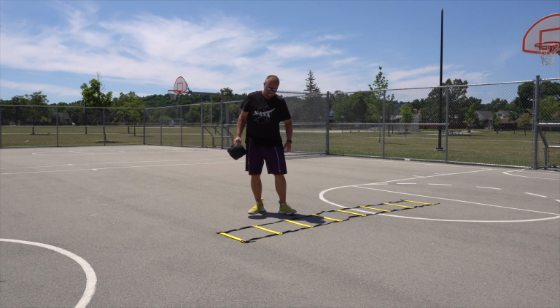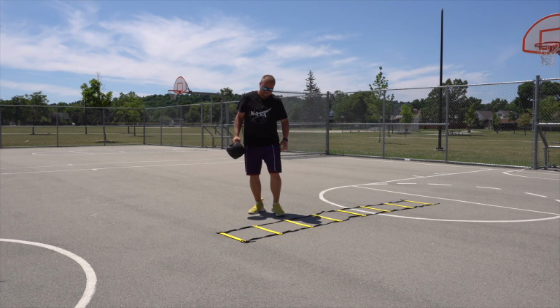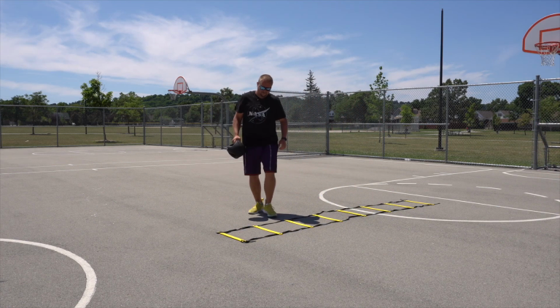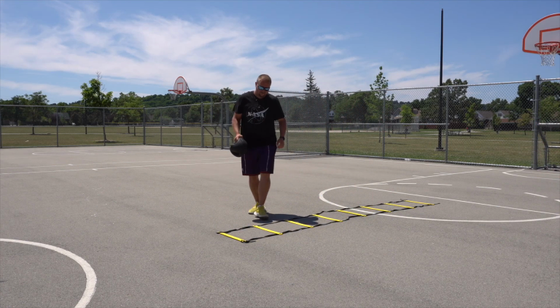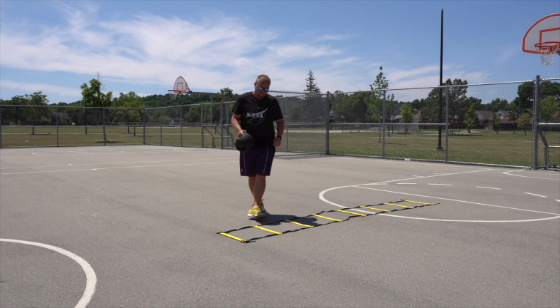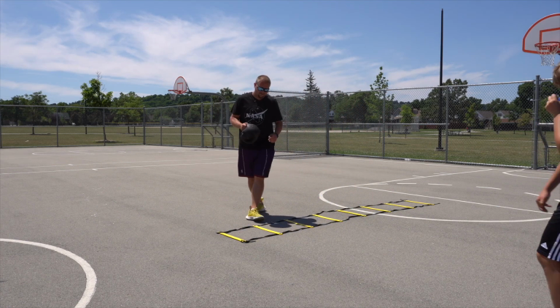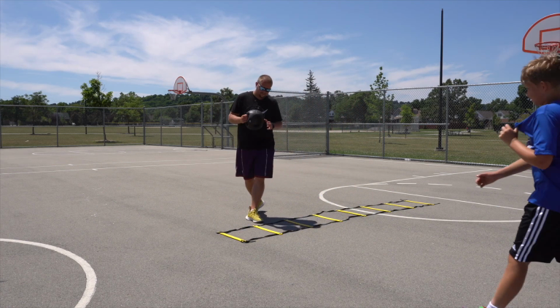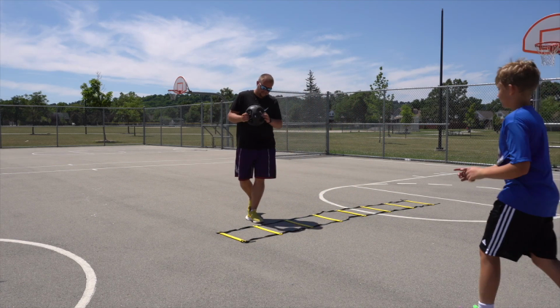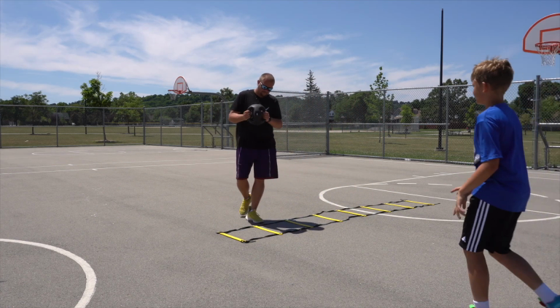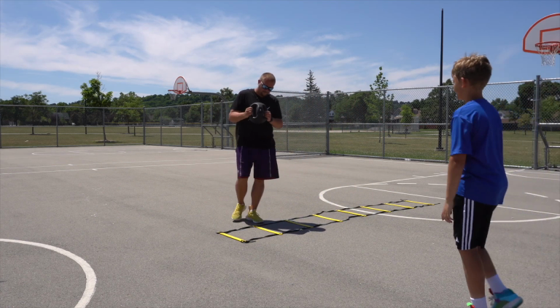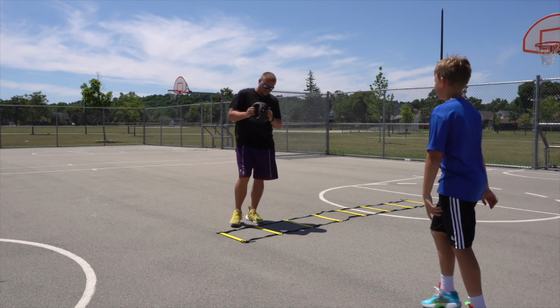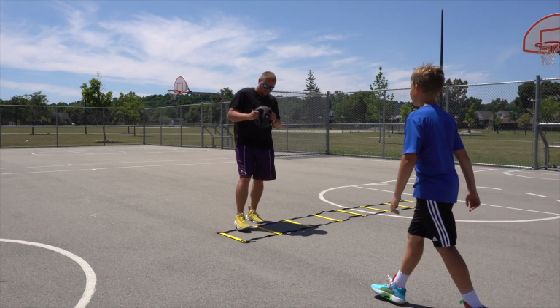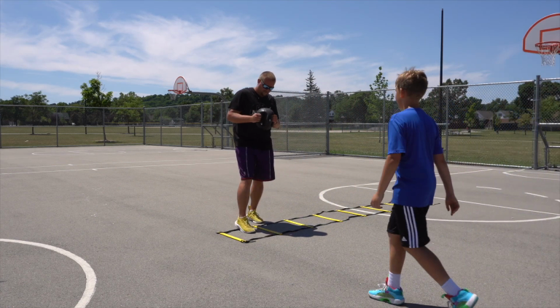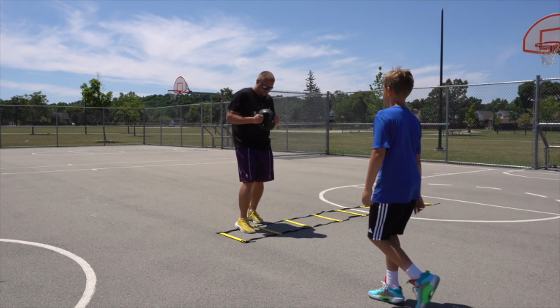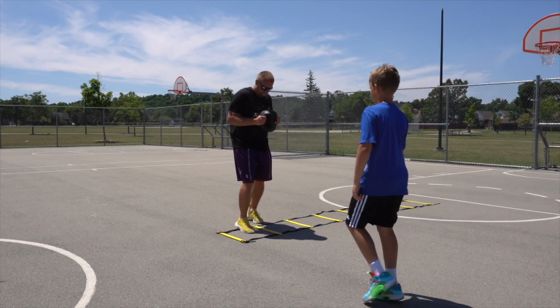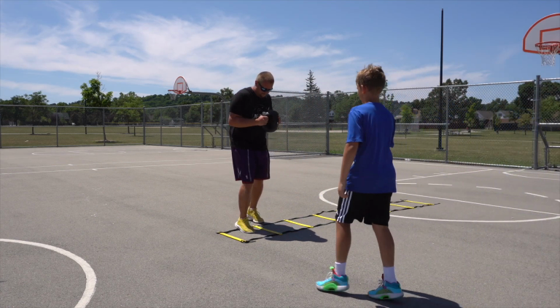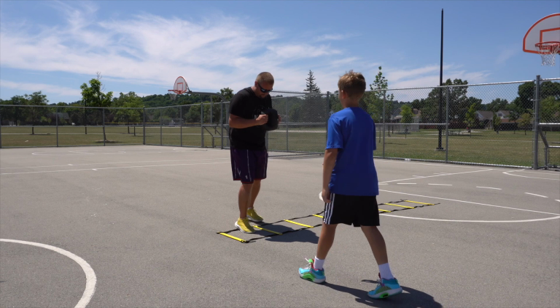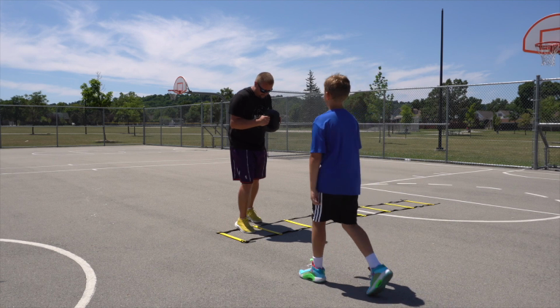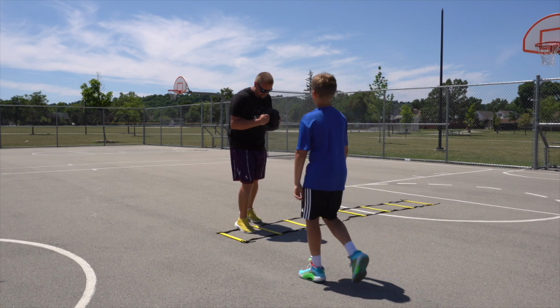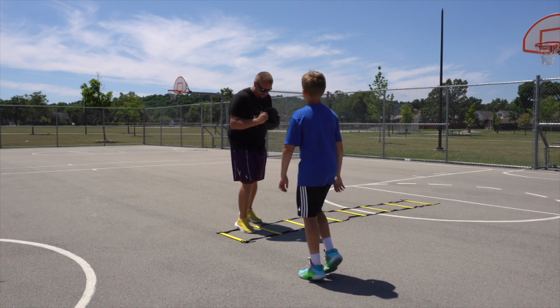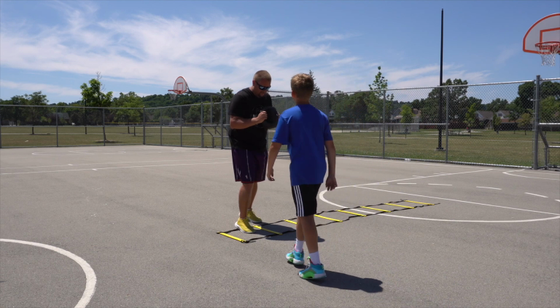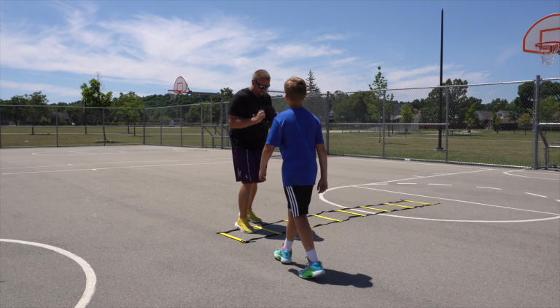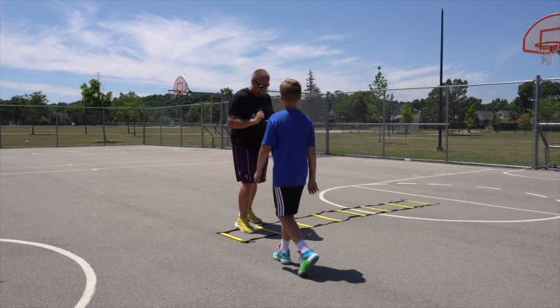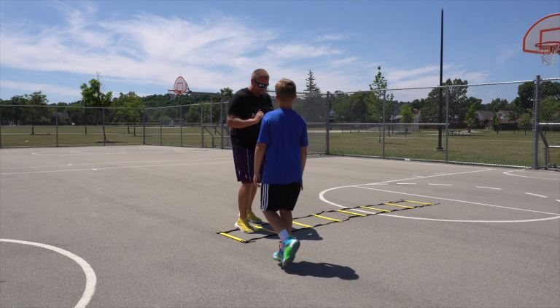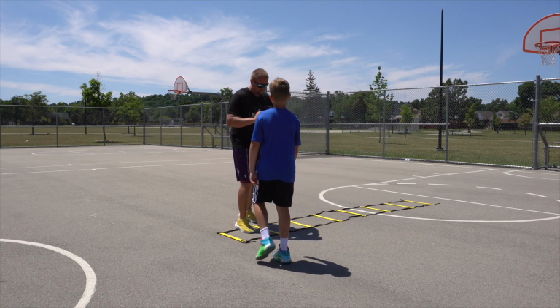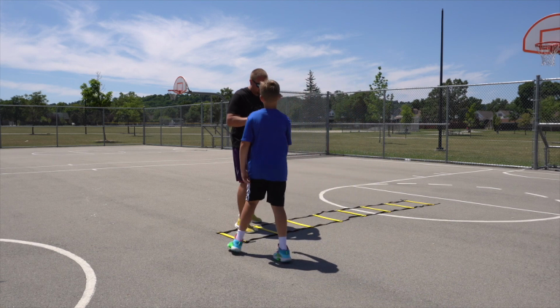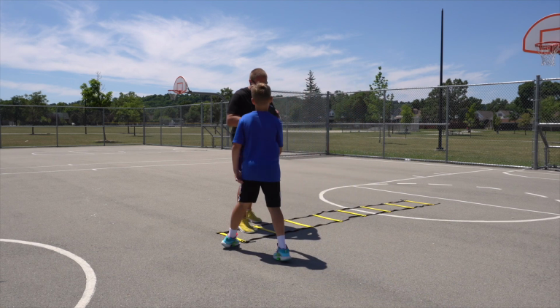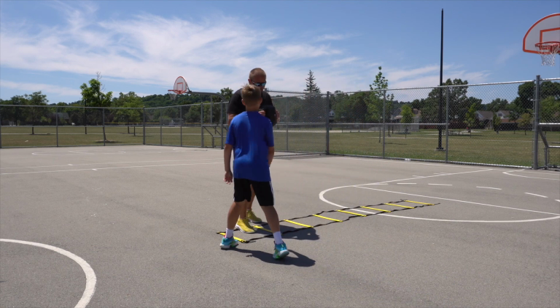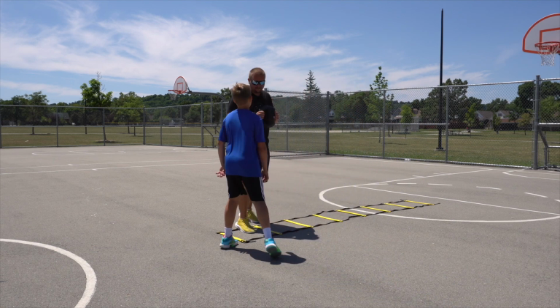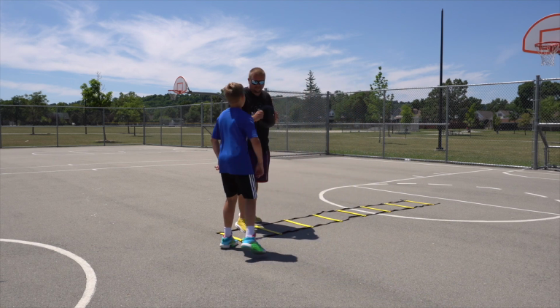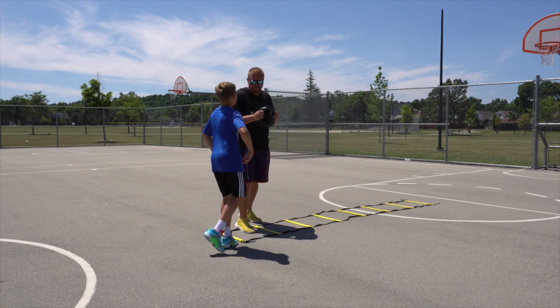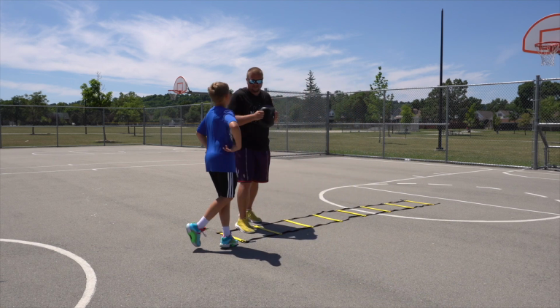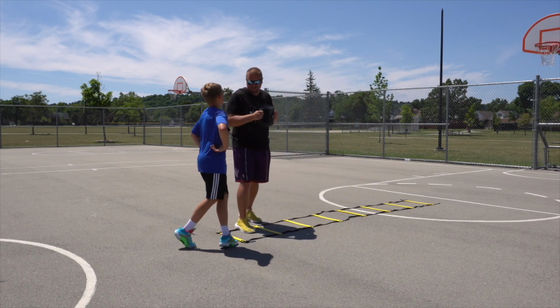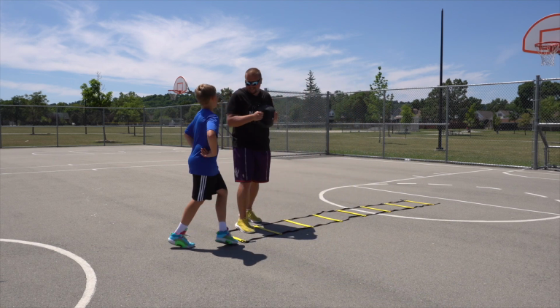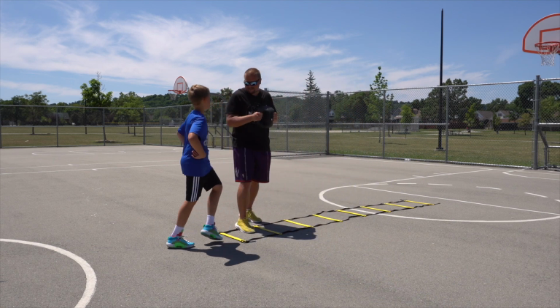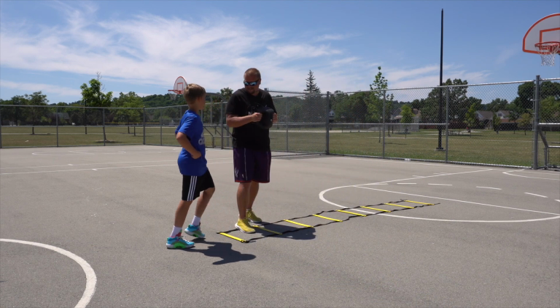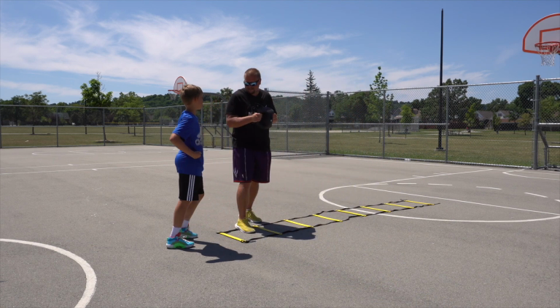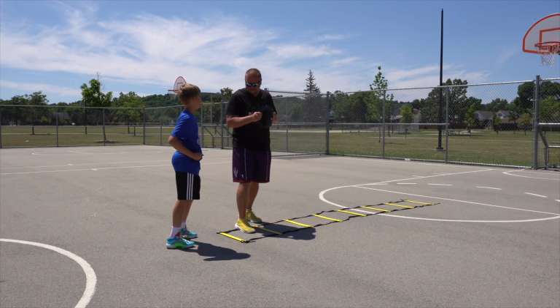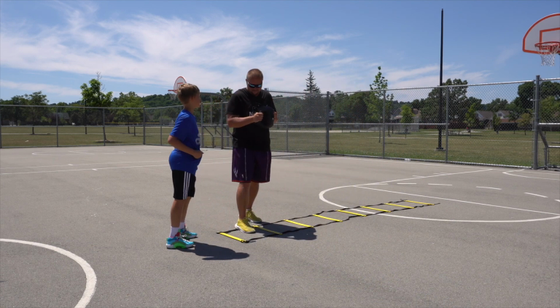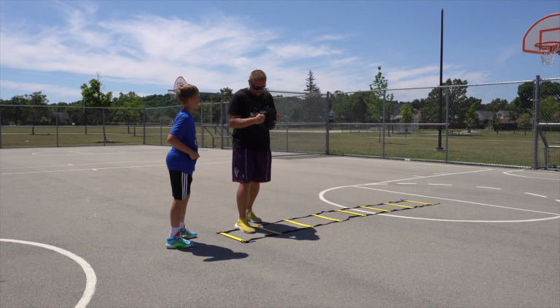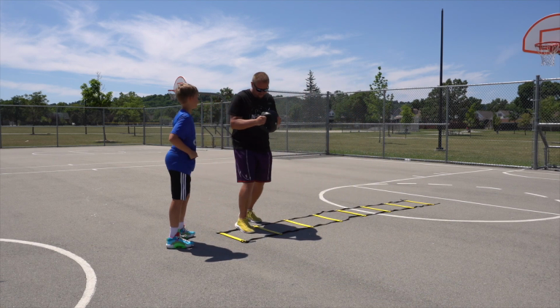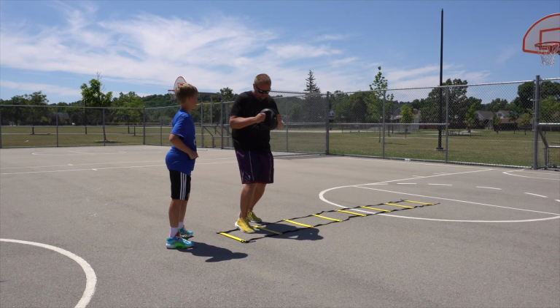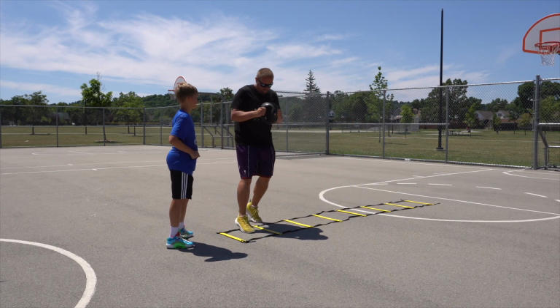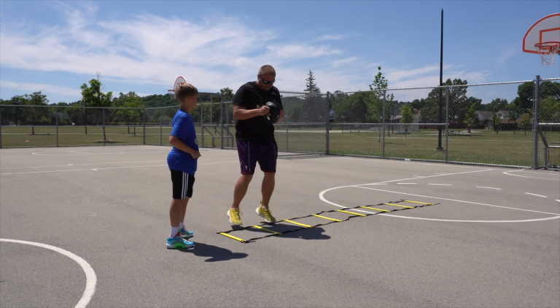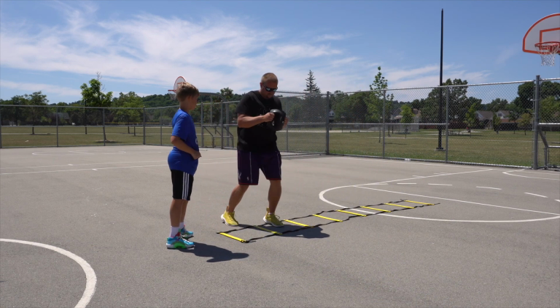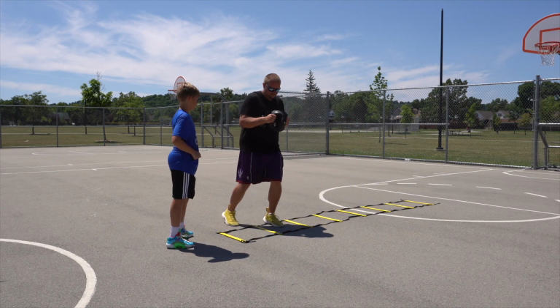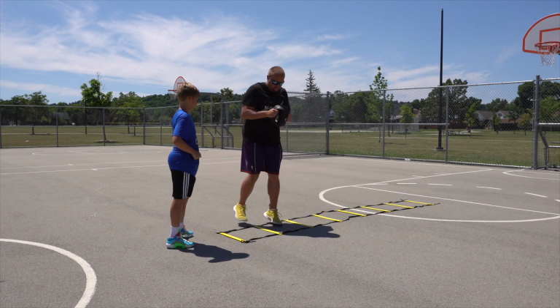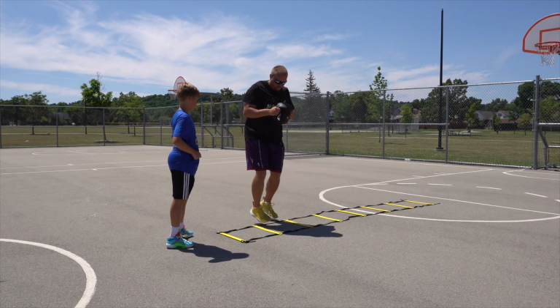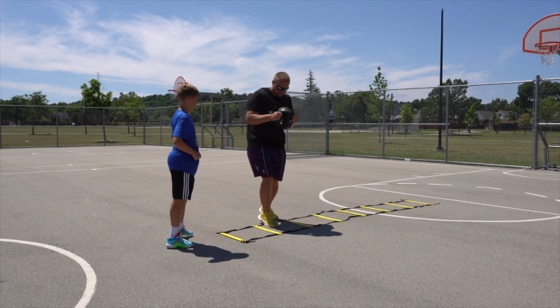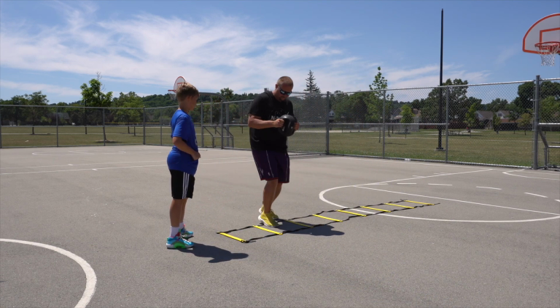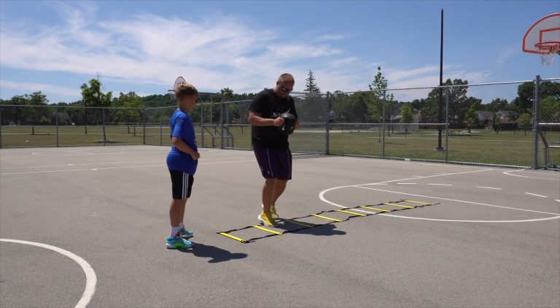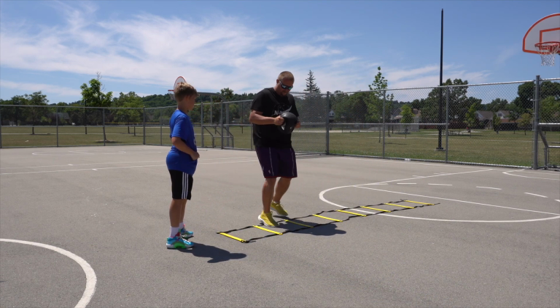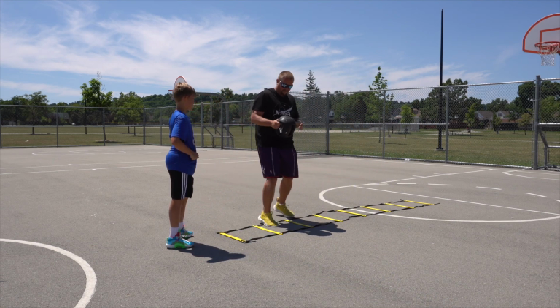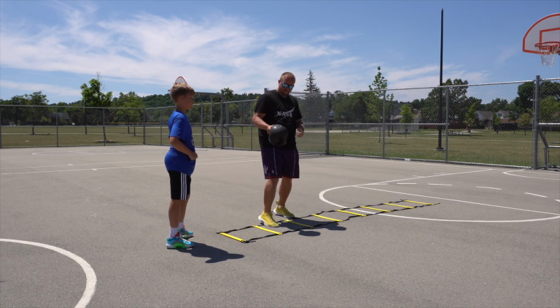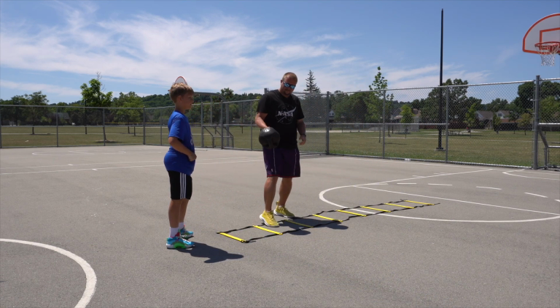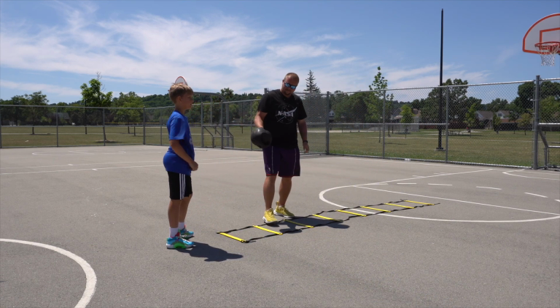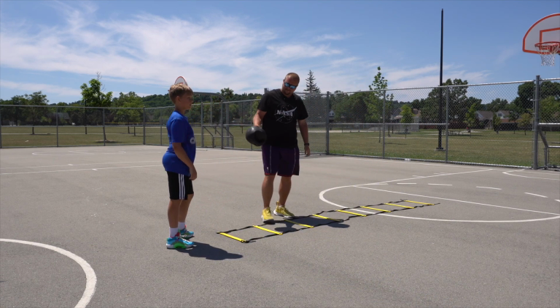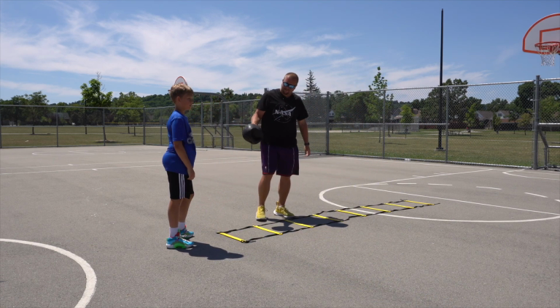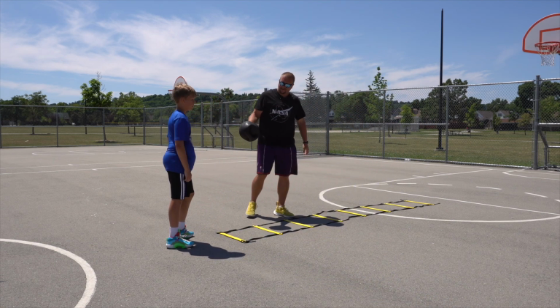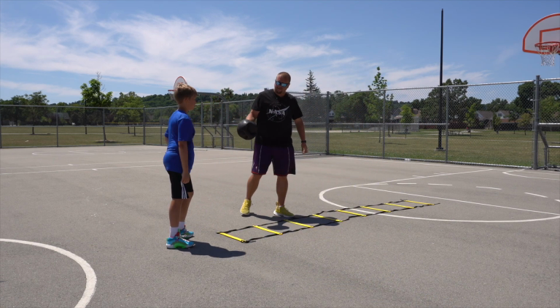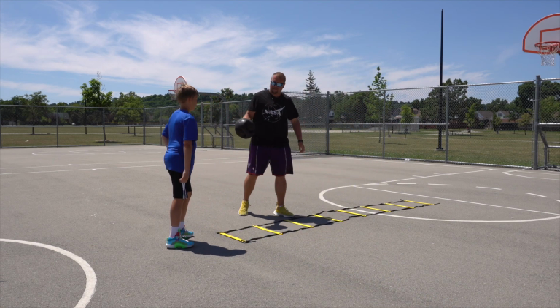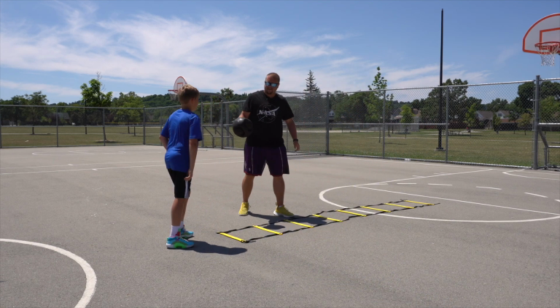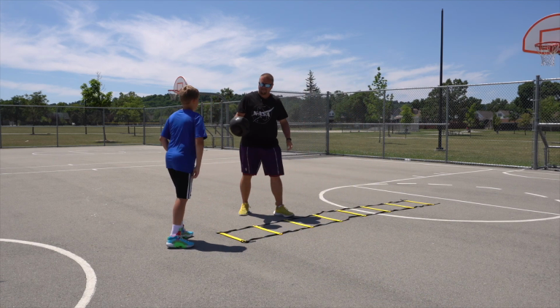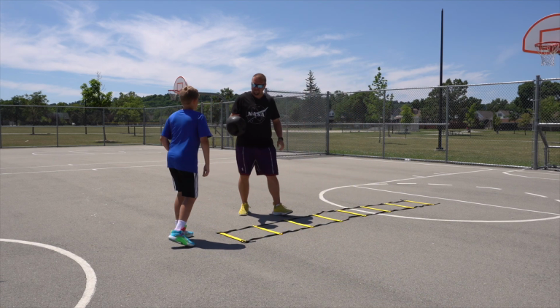So we're gonna do the same thing now but you're gonna hold this eight pounds to your chest — you're gonna go scissors all the way along with the eight pounds.